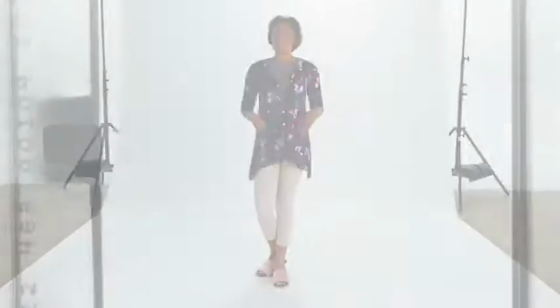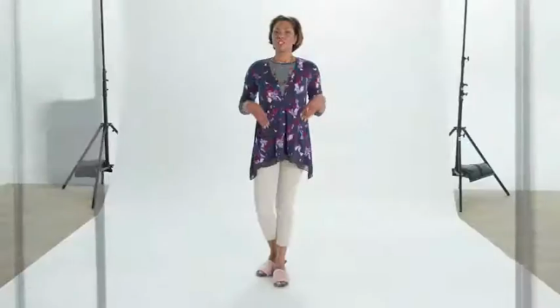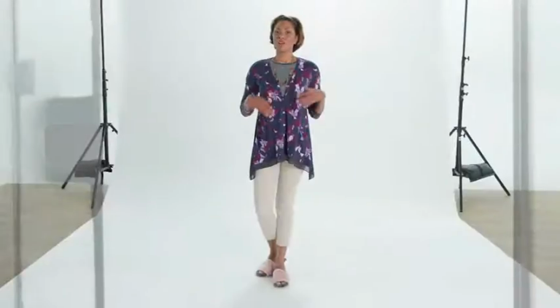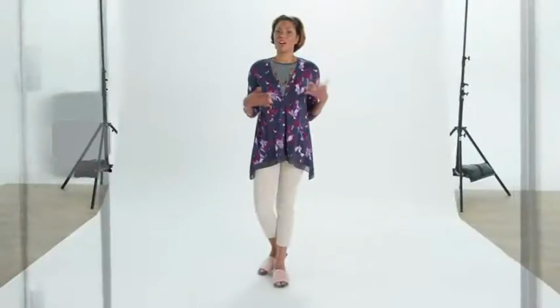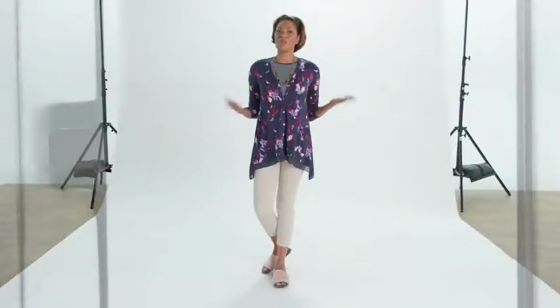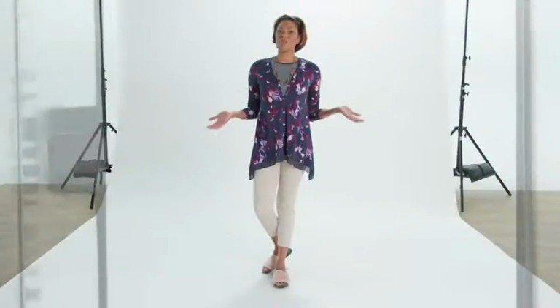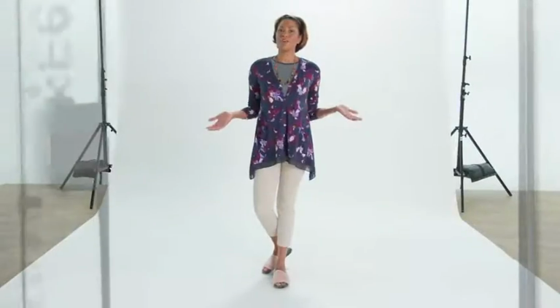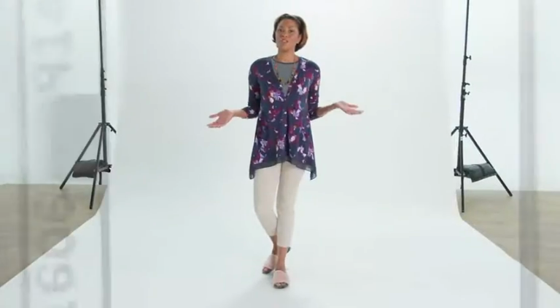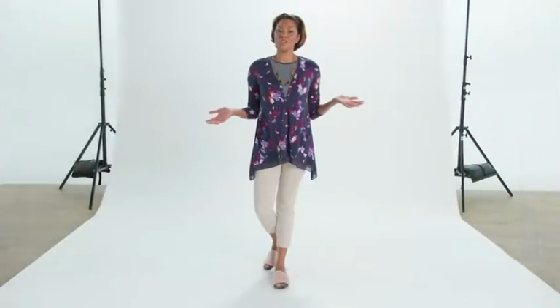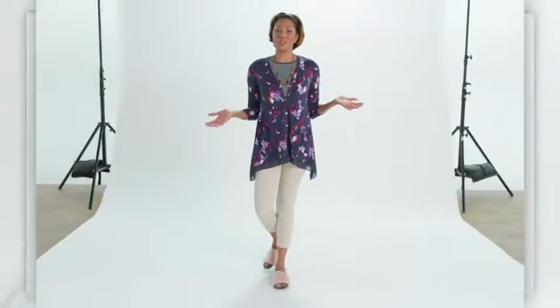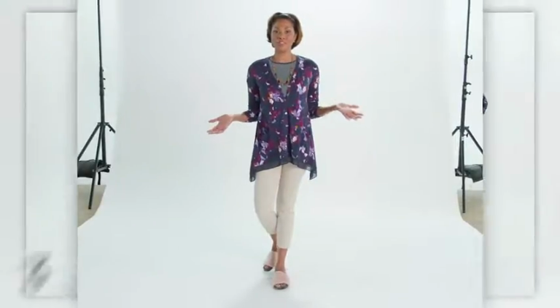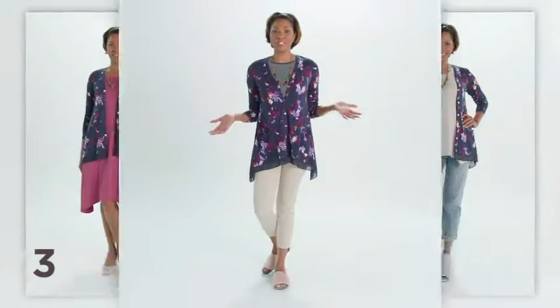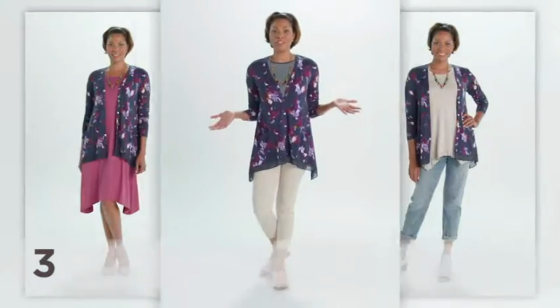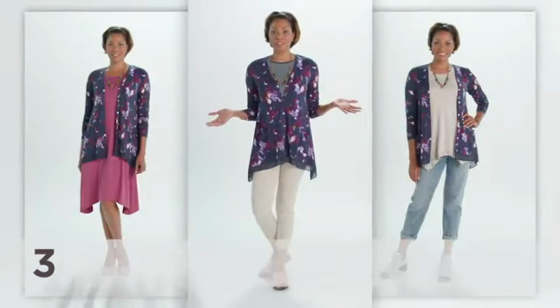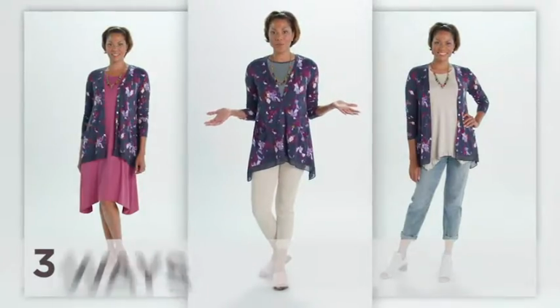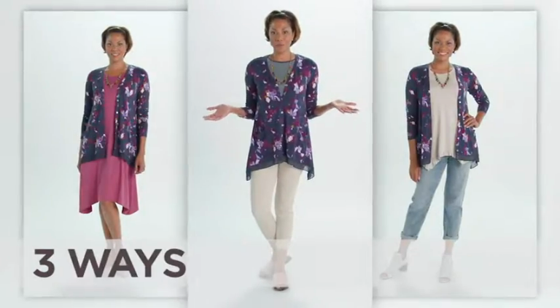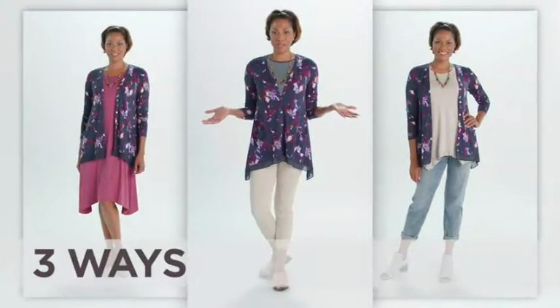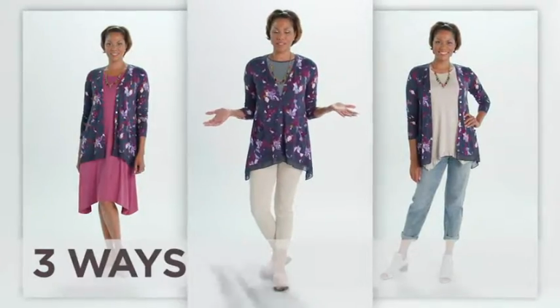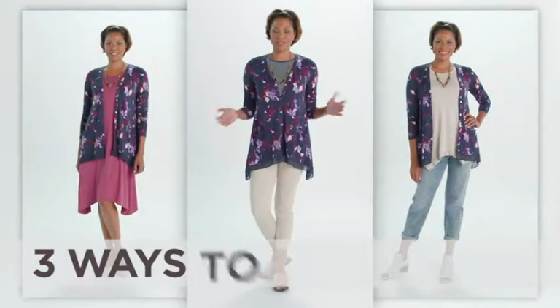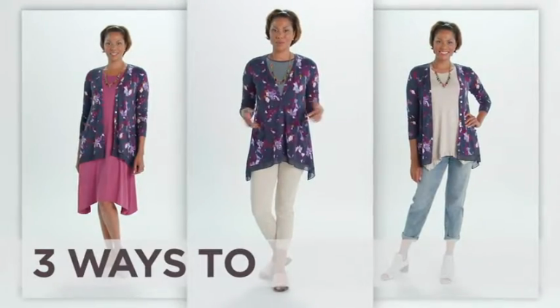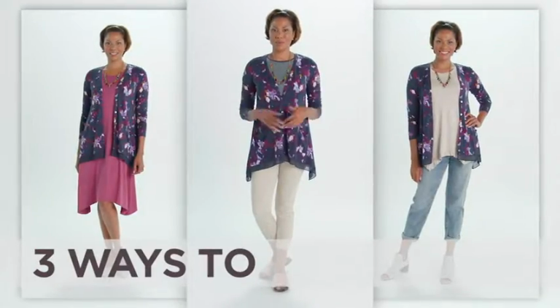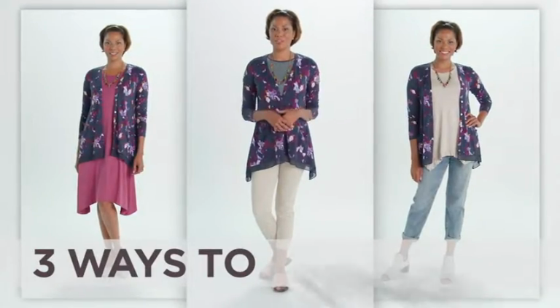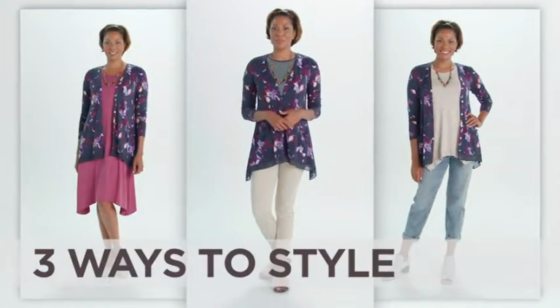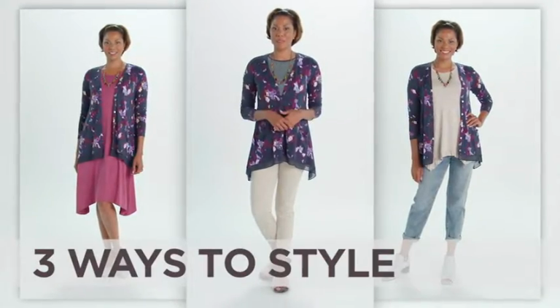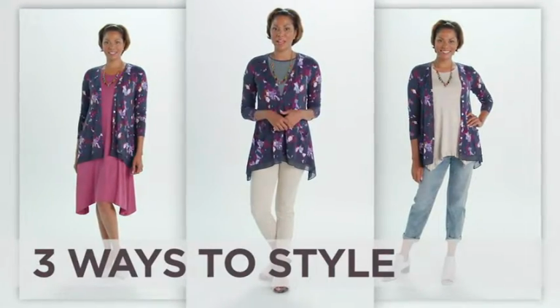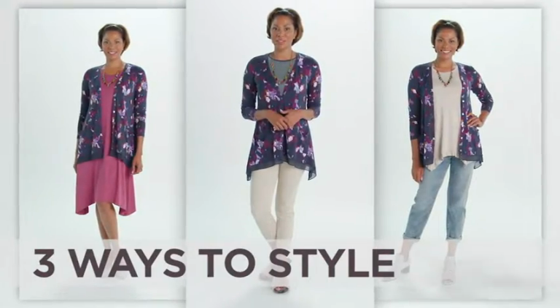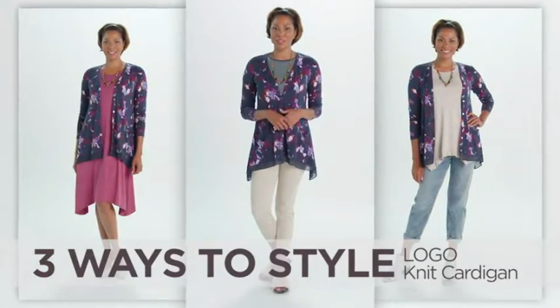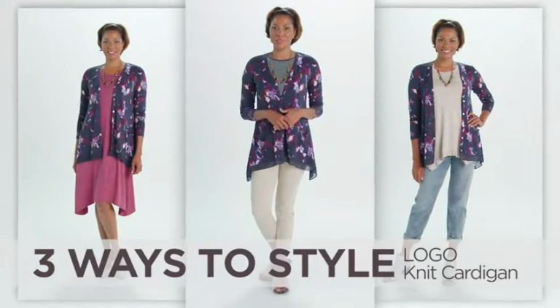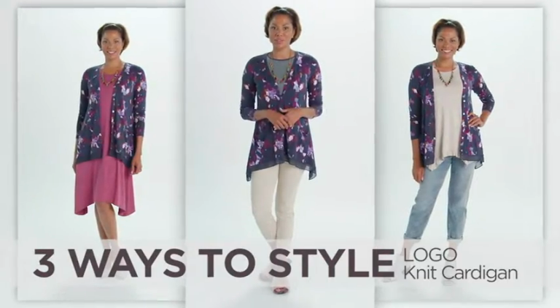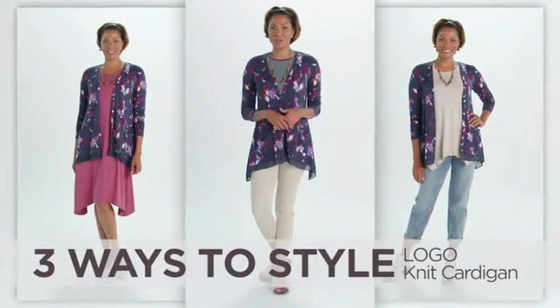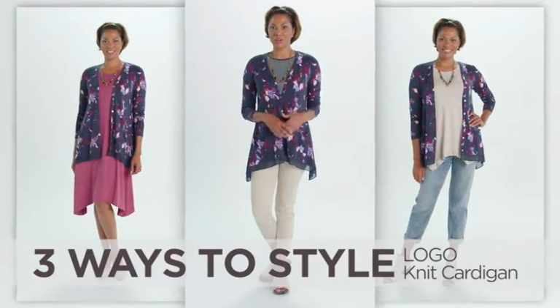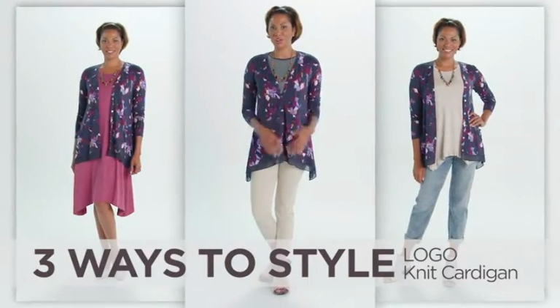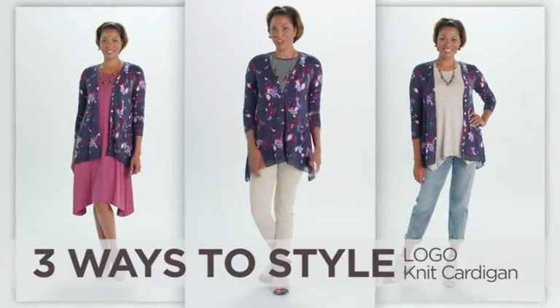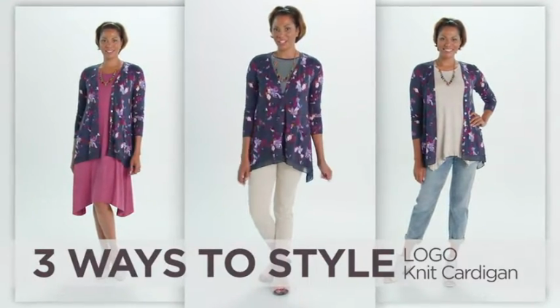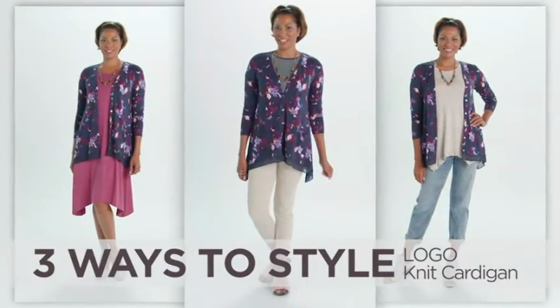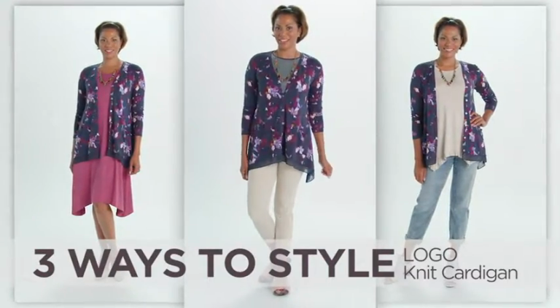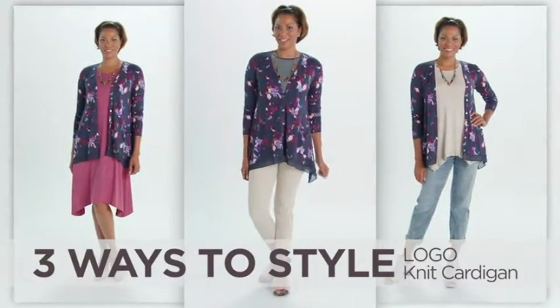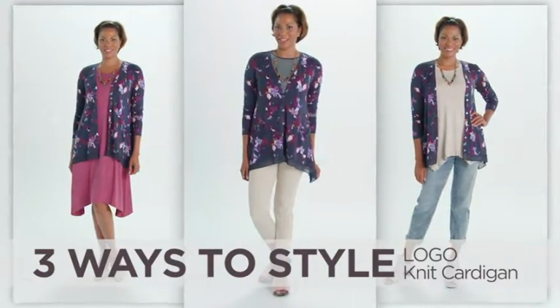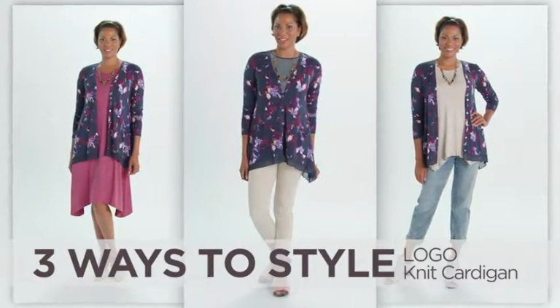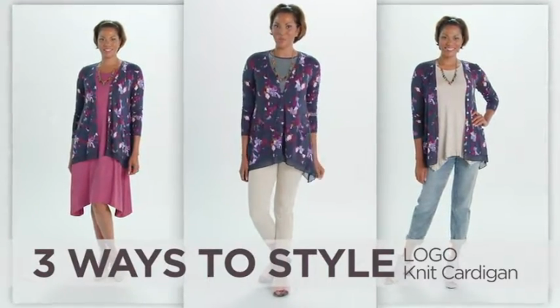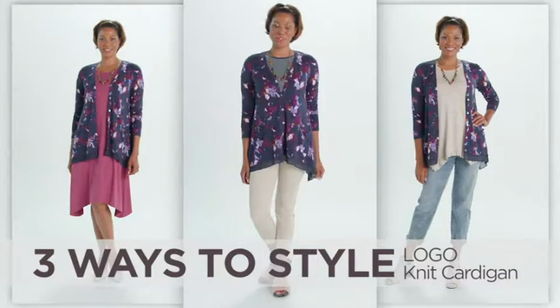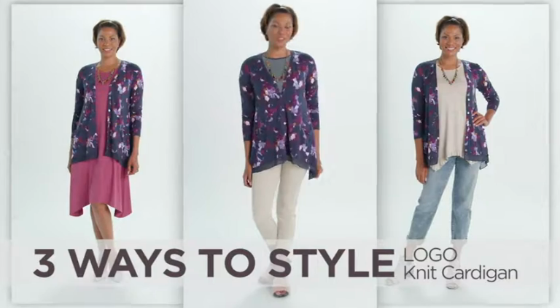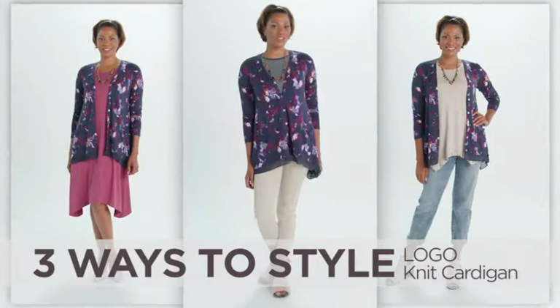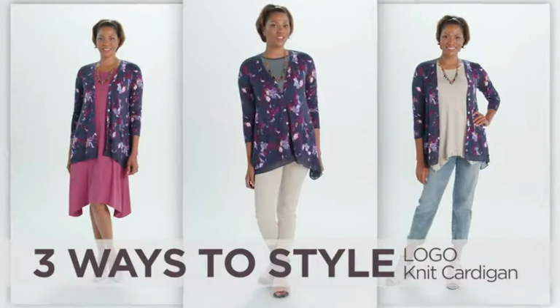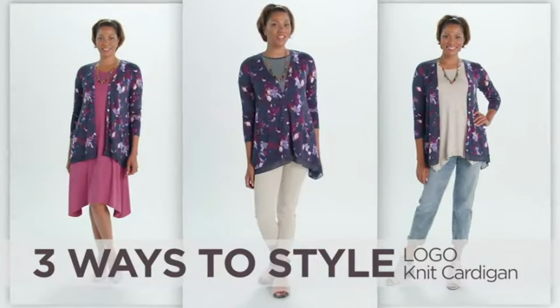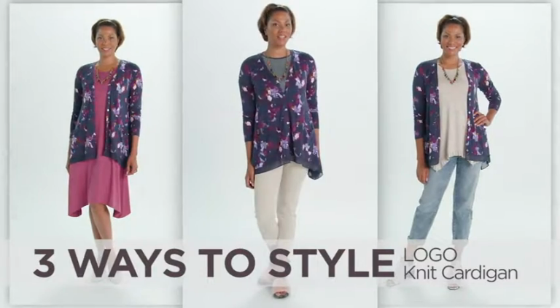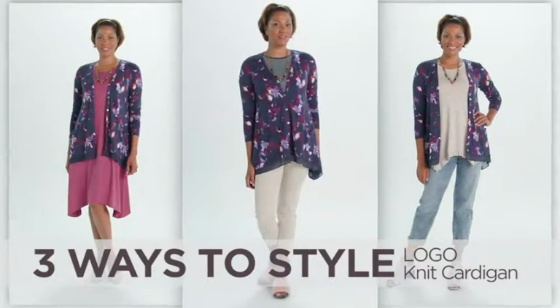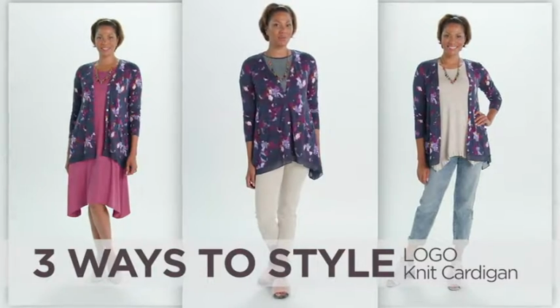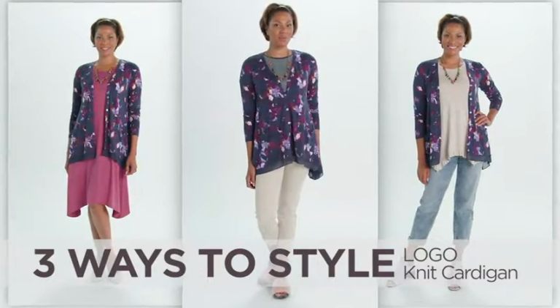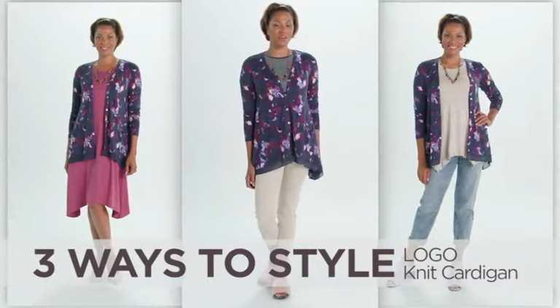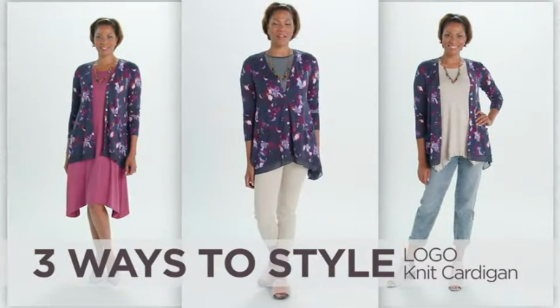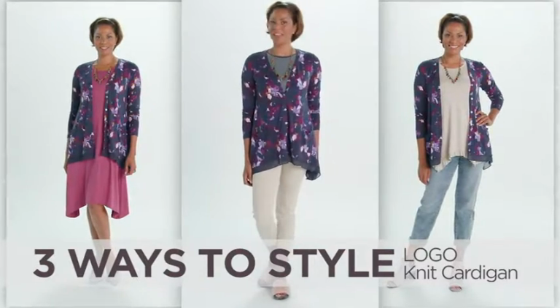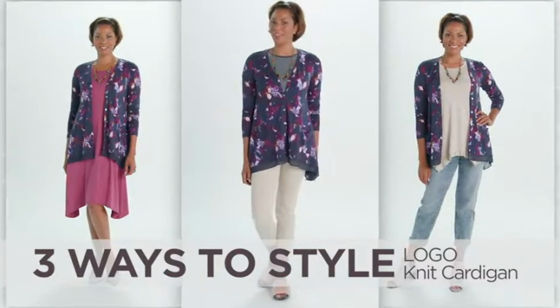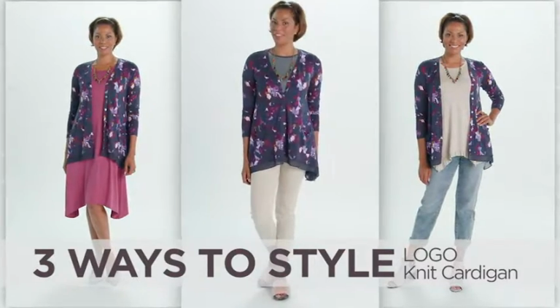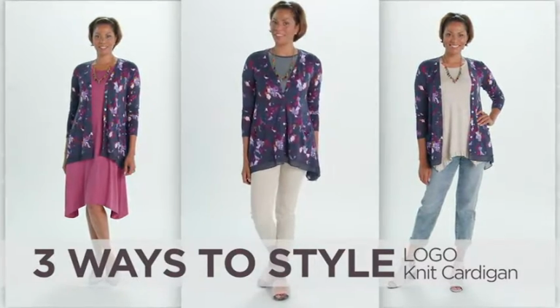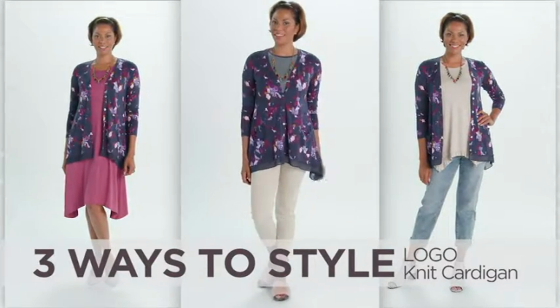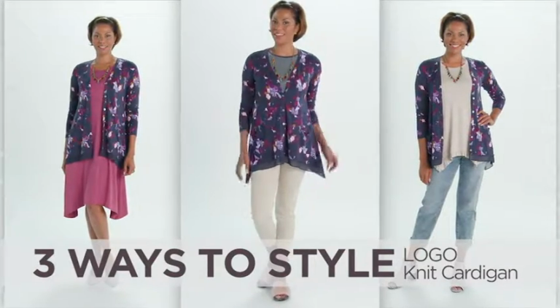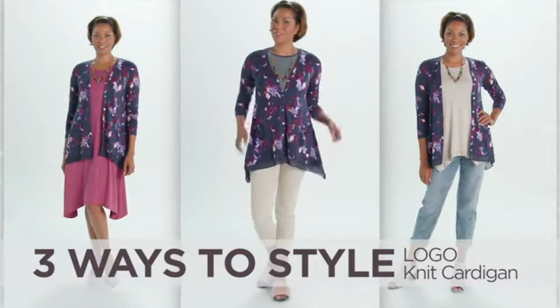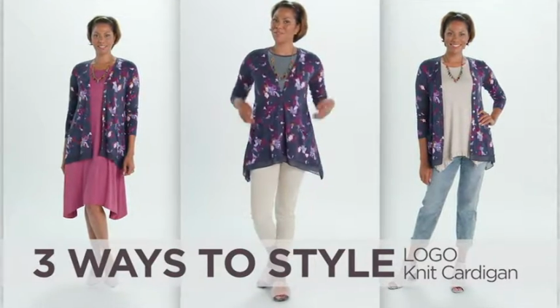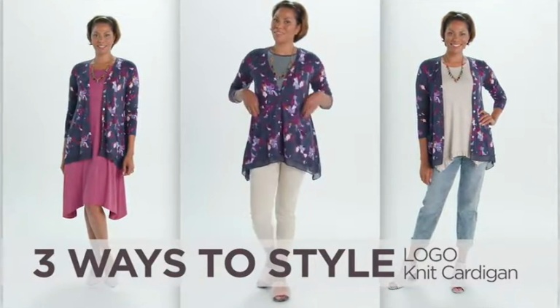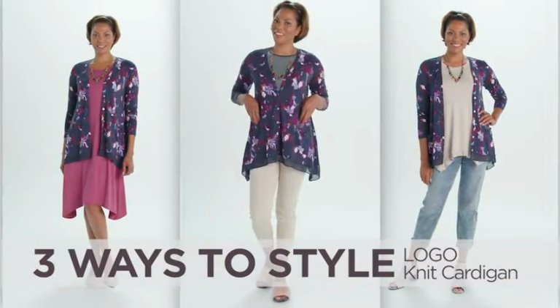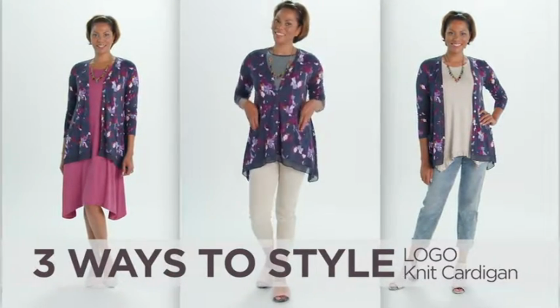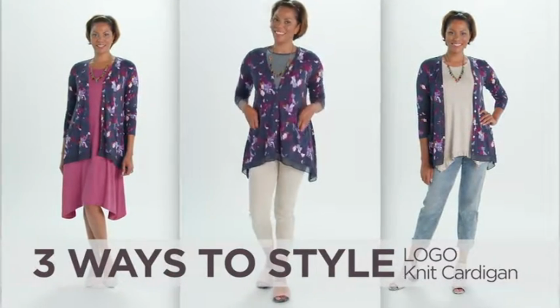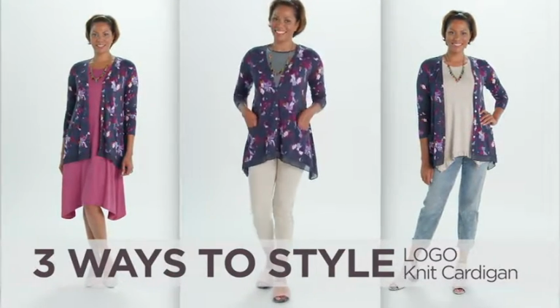So I've brought you three fun ways to wear your brand new logo cardigan. Hope you've enjoyed and remember everything goes with anything.